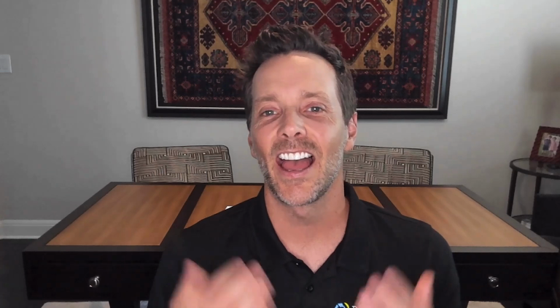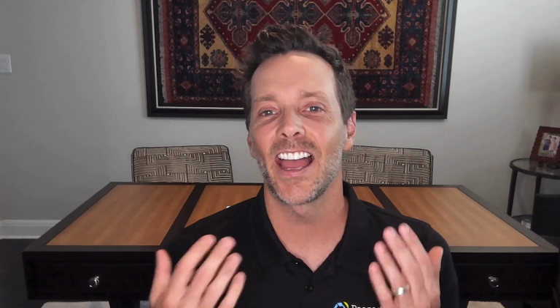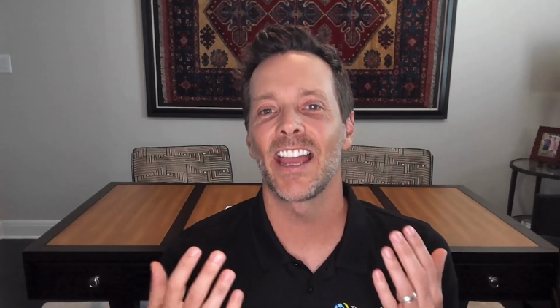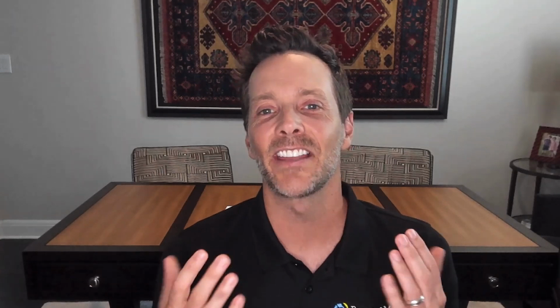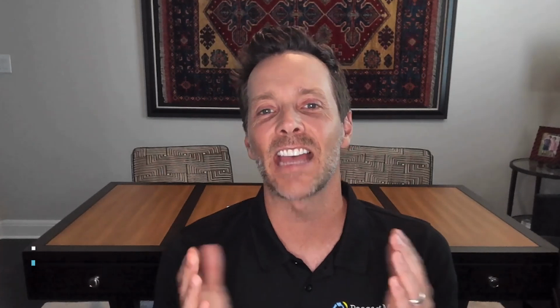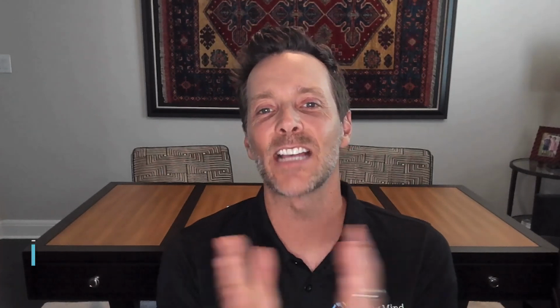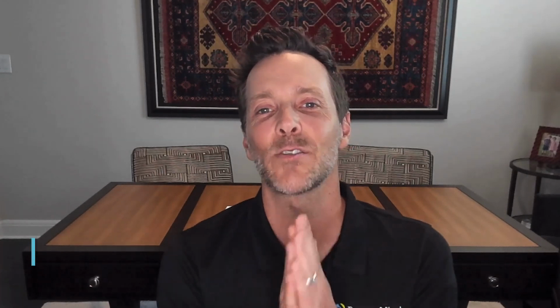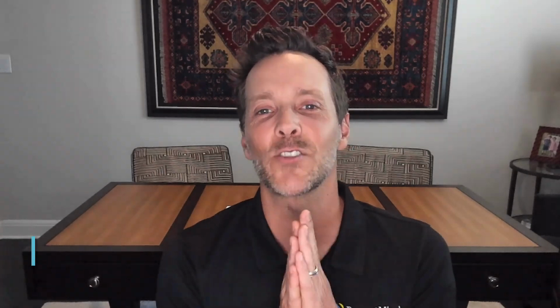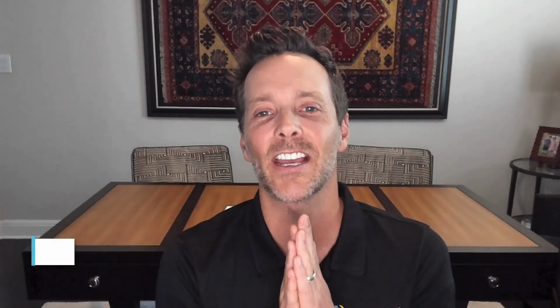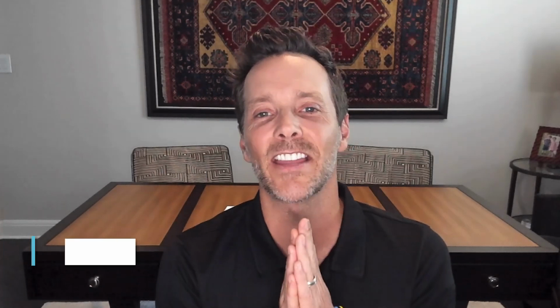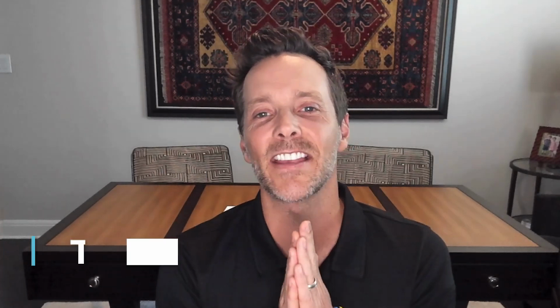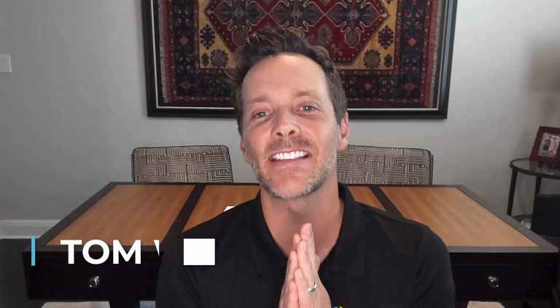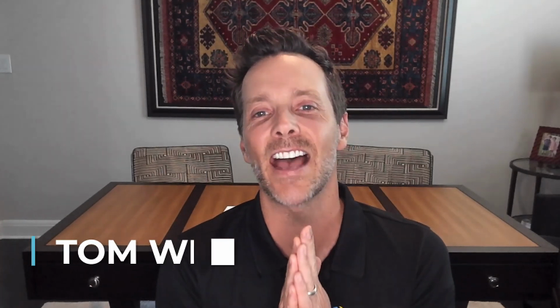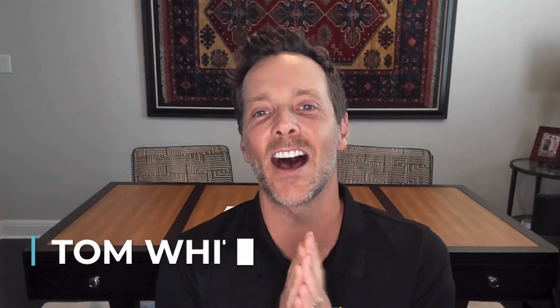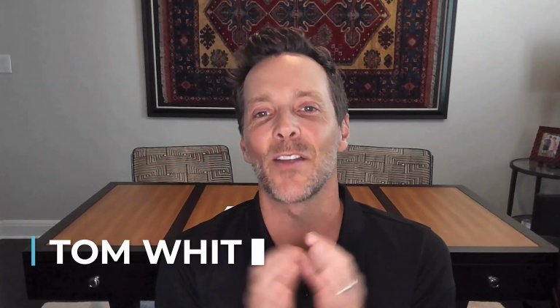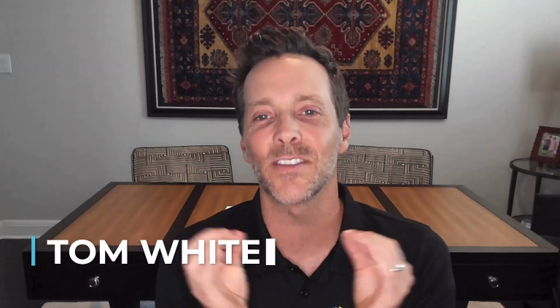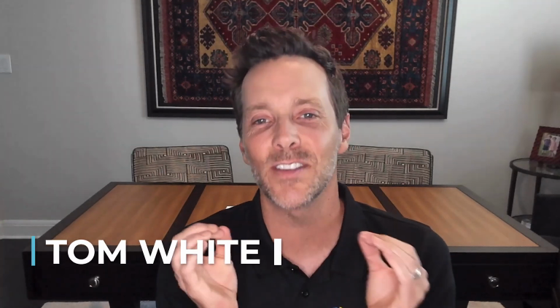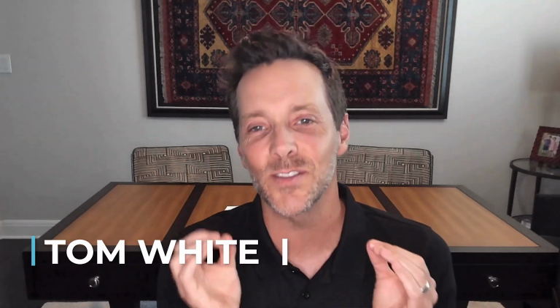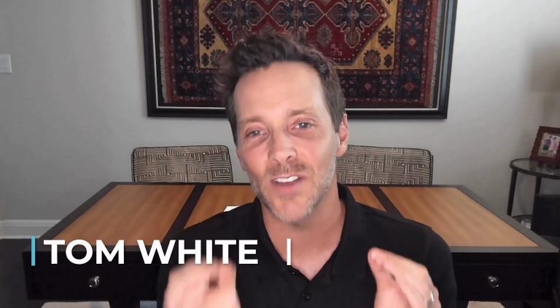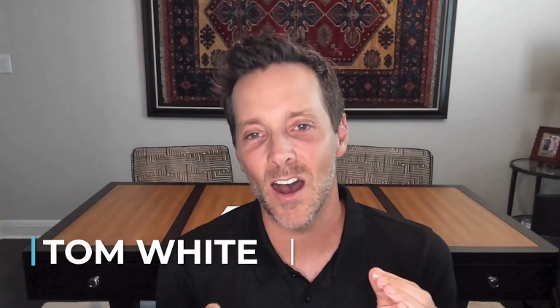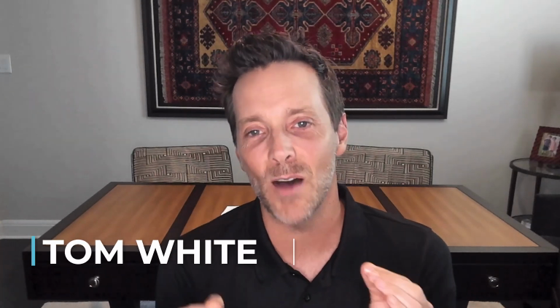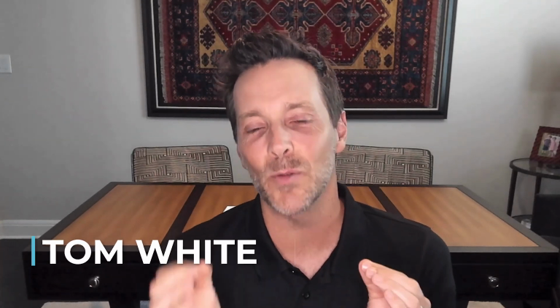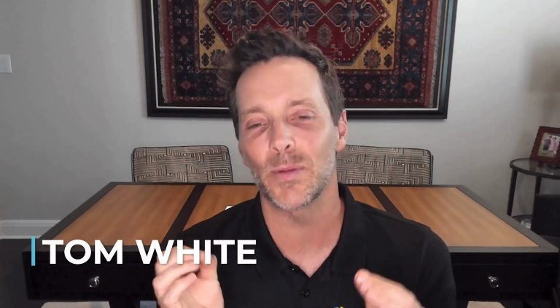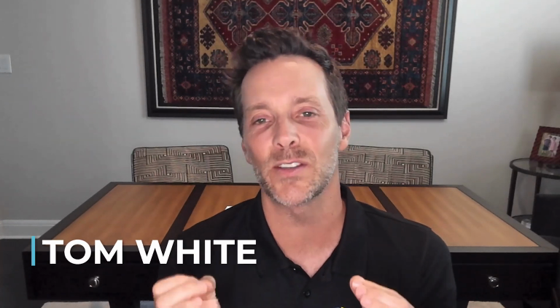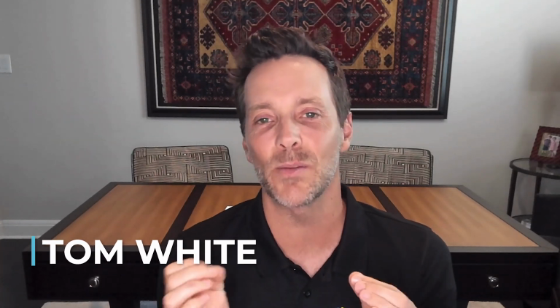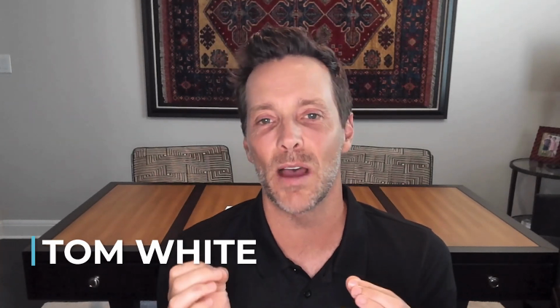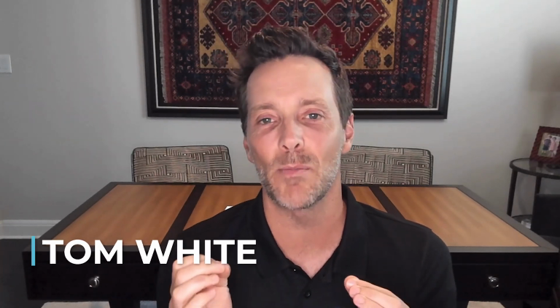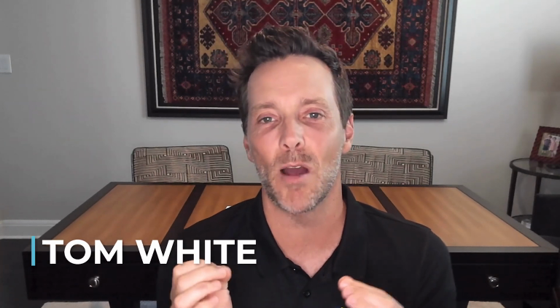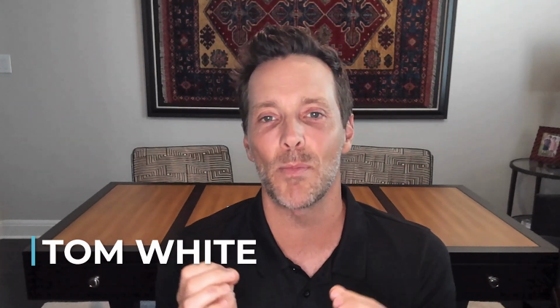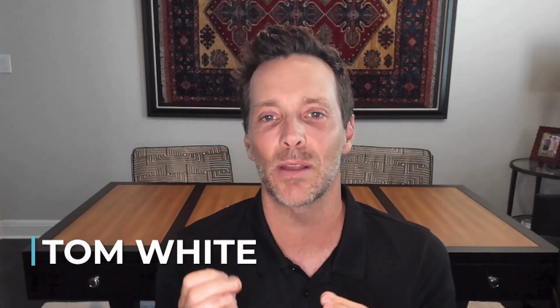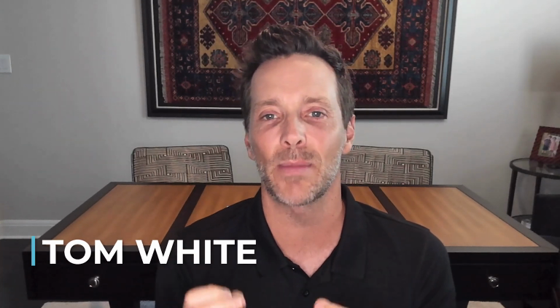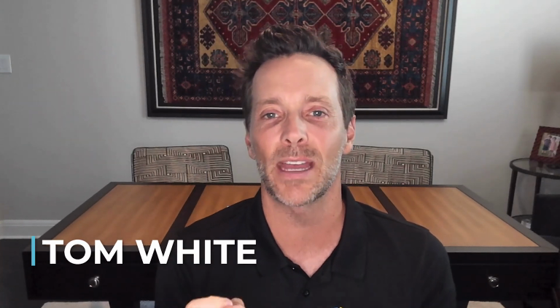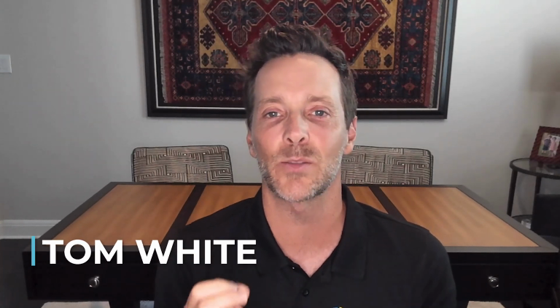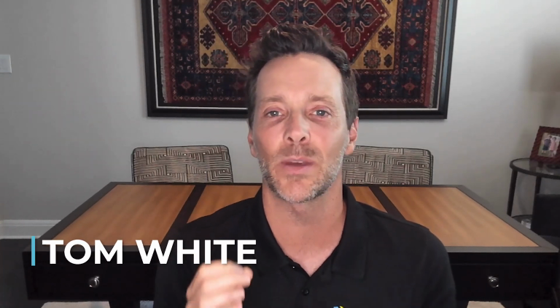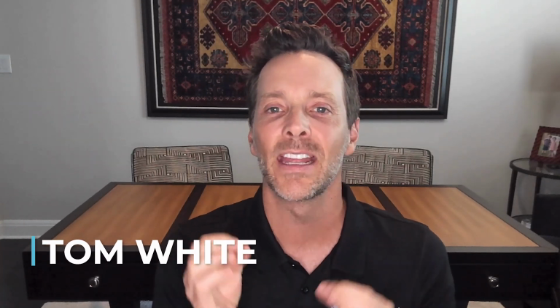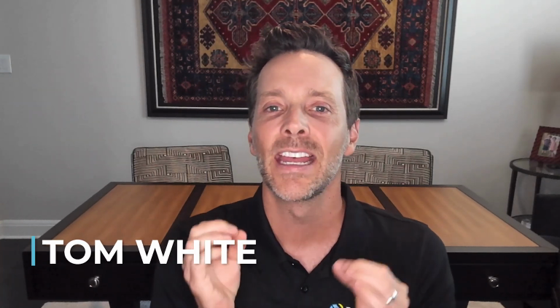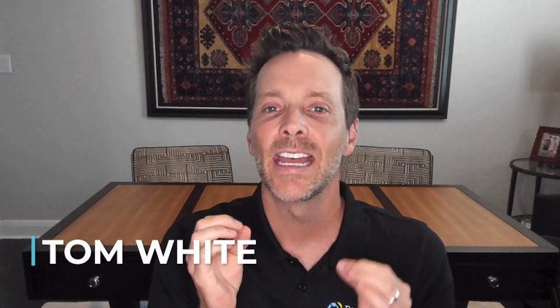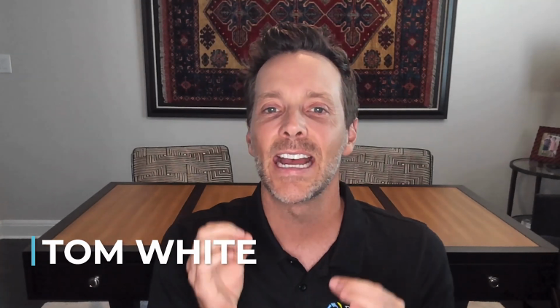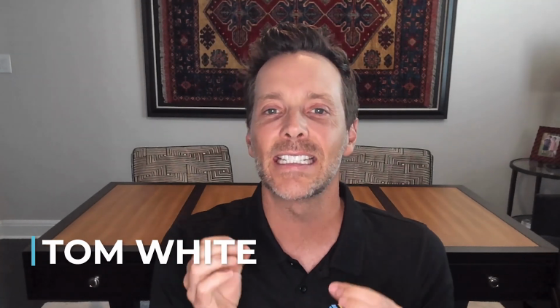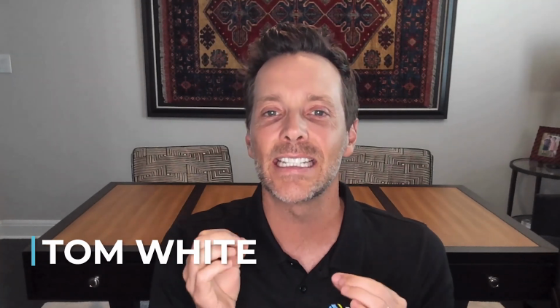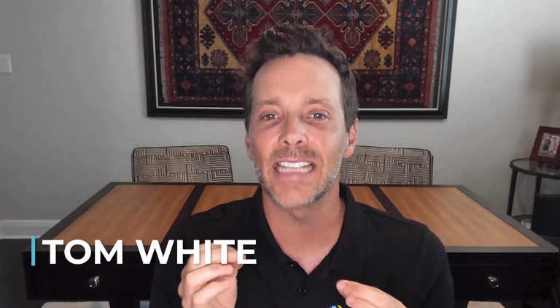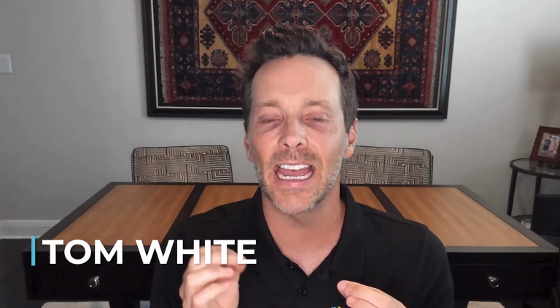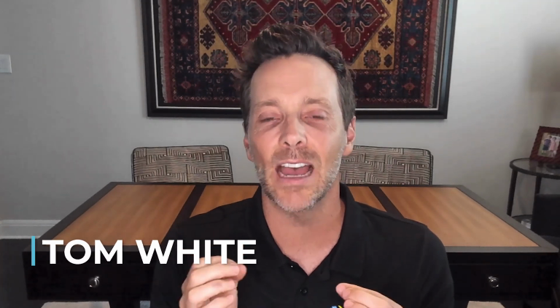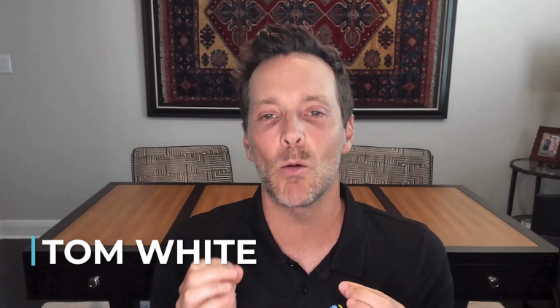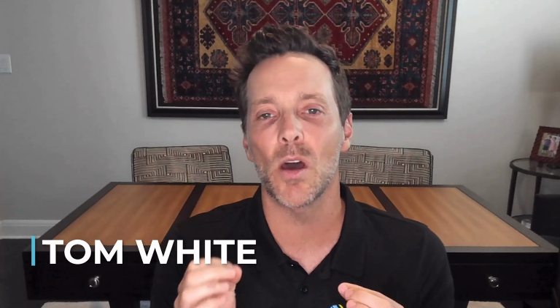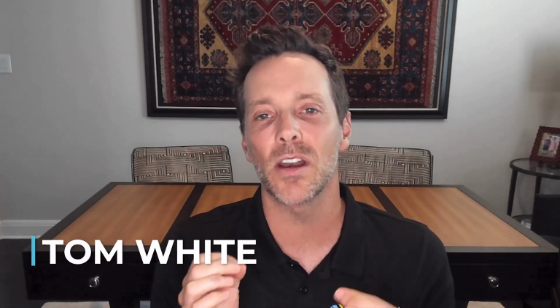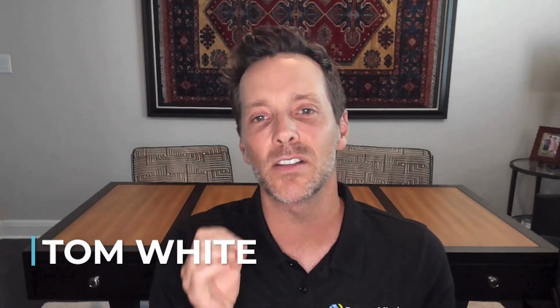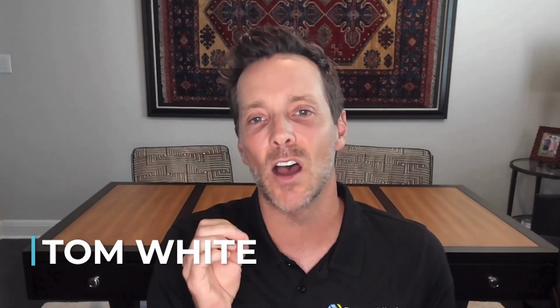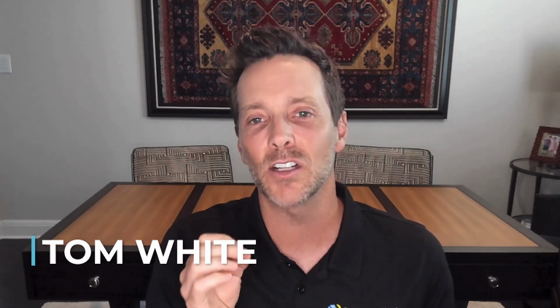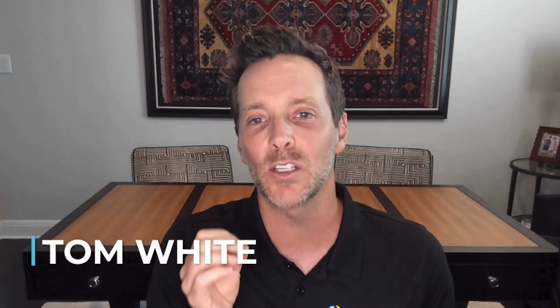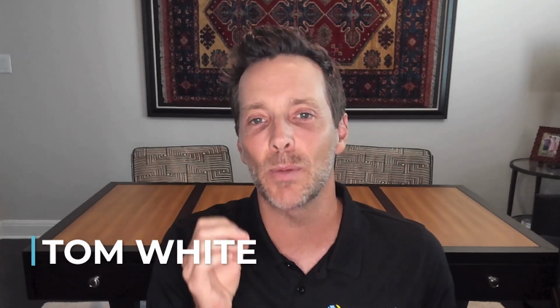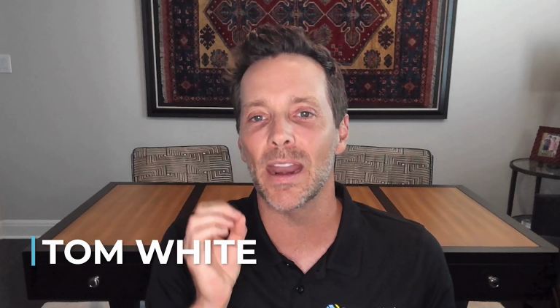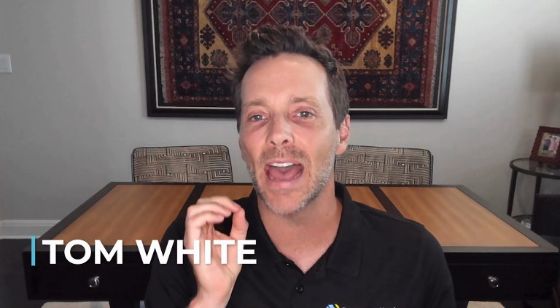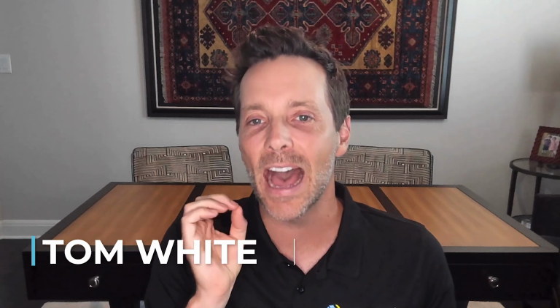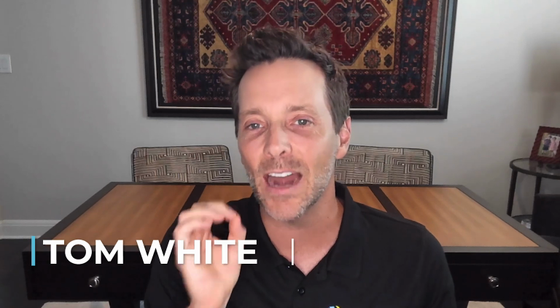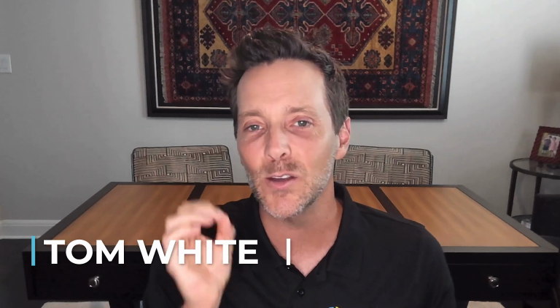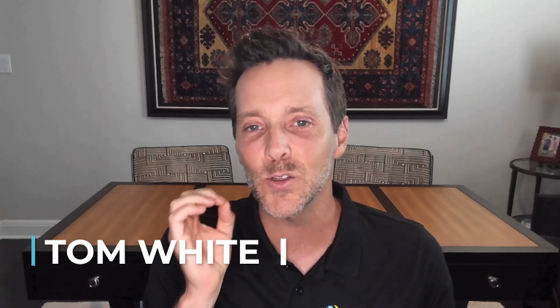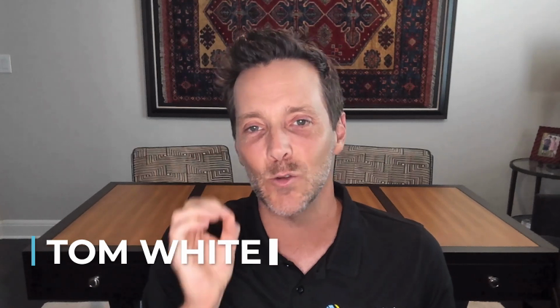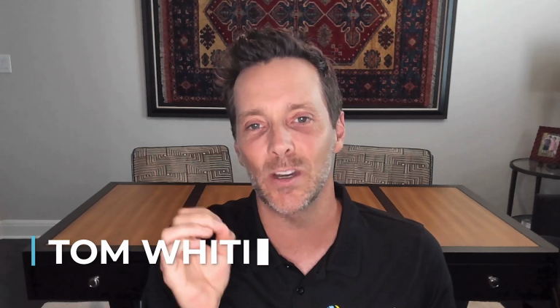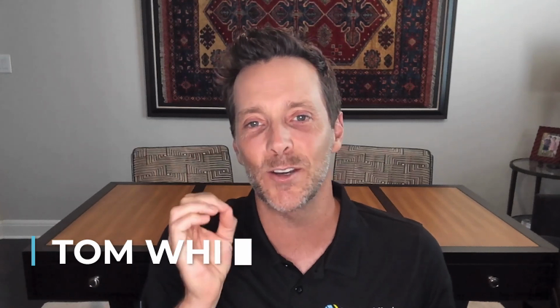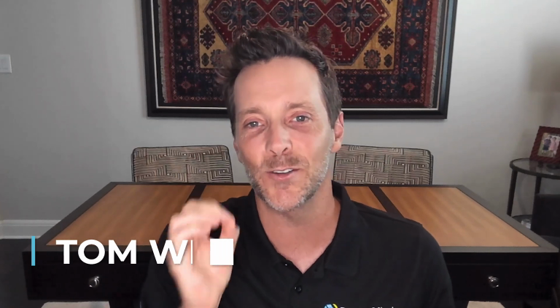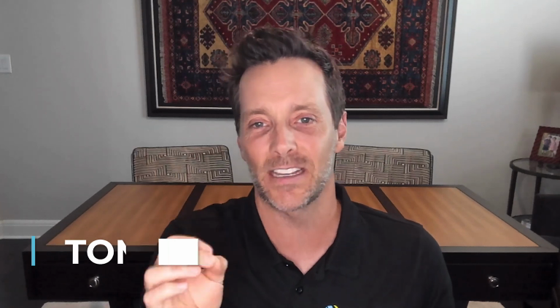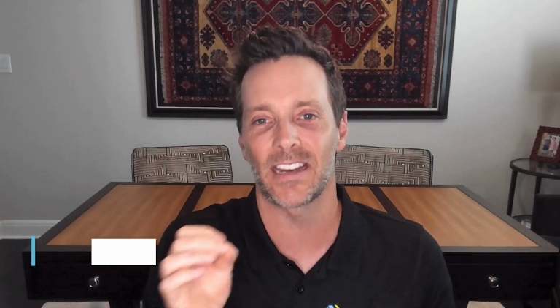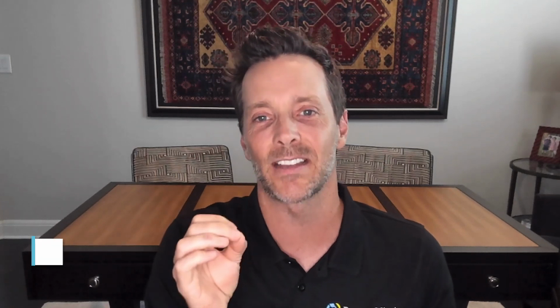Hey, thanks for checking this out. This is Tom with Peace of Mind Property Management. And today I want to talk to you about how do you screen your tenants?